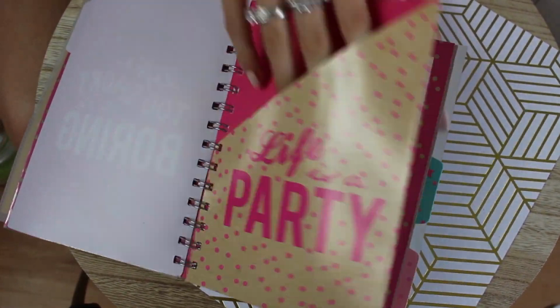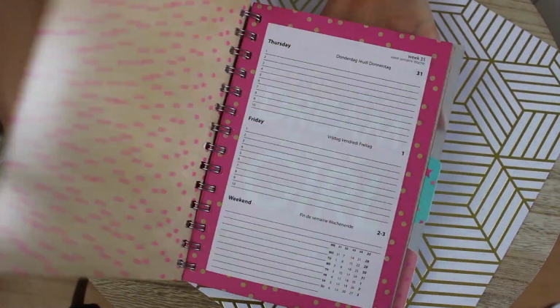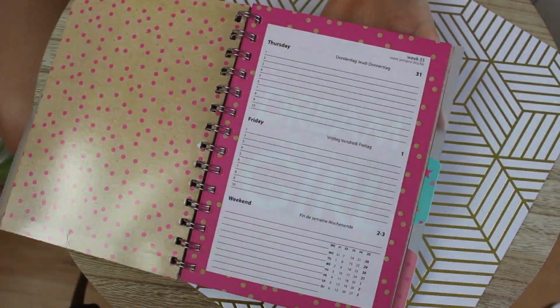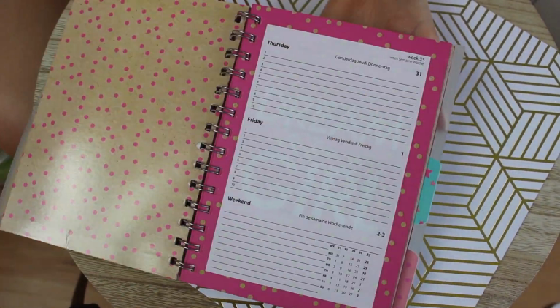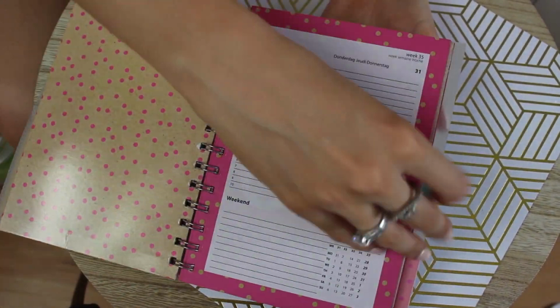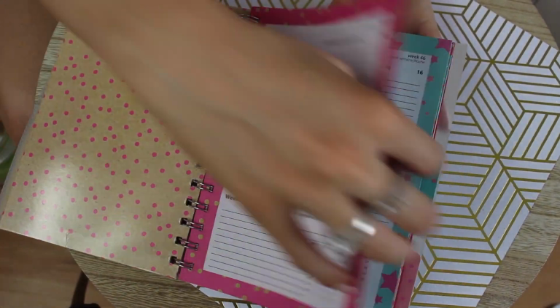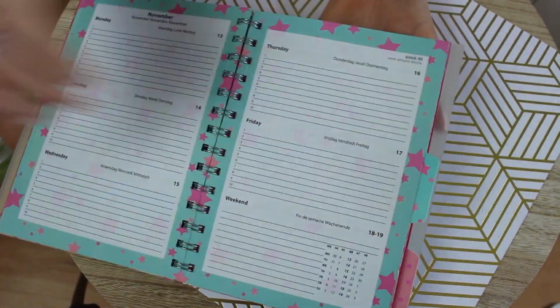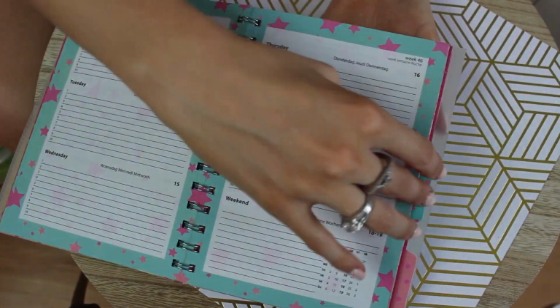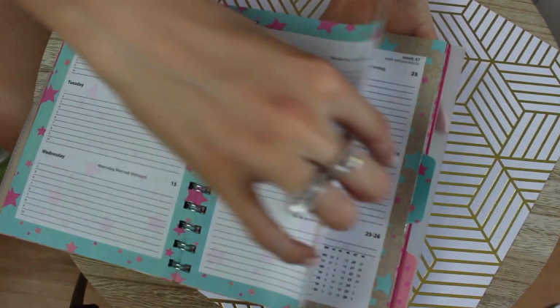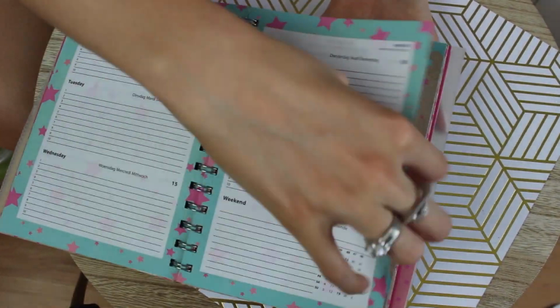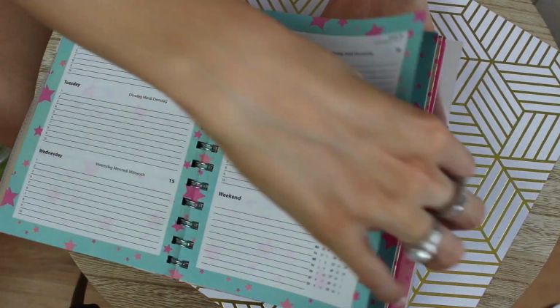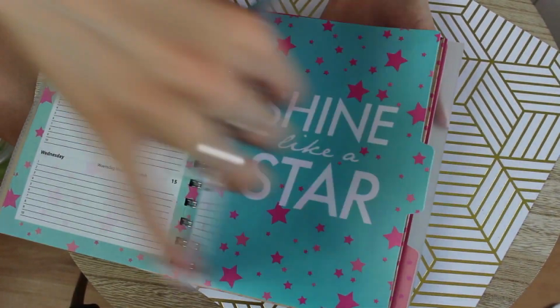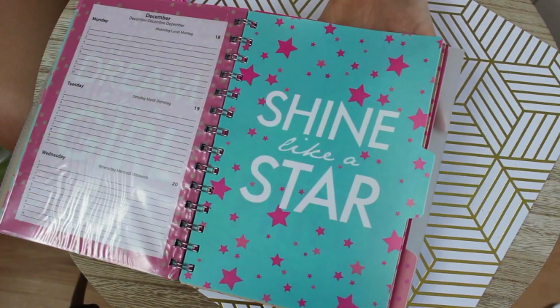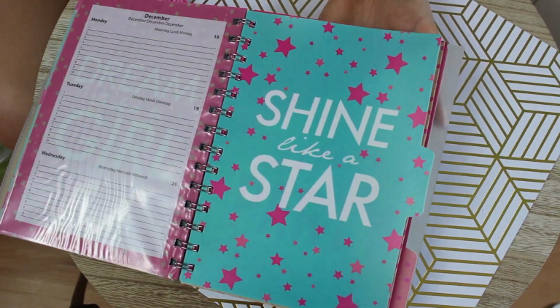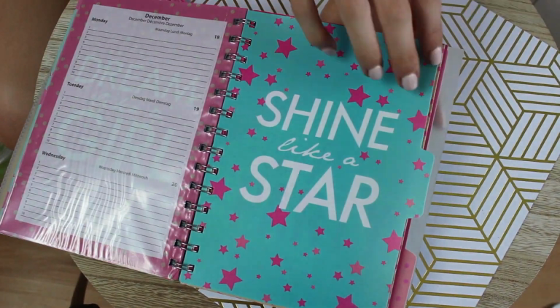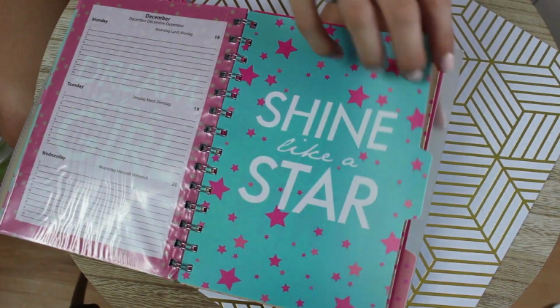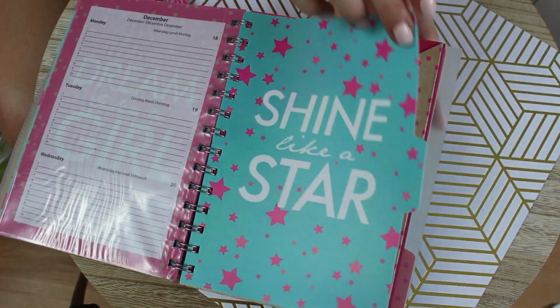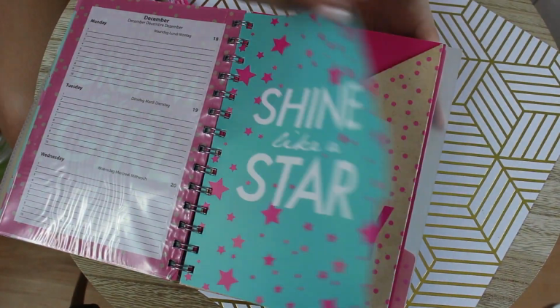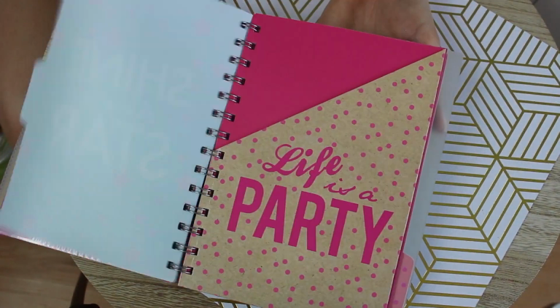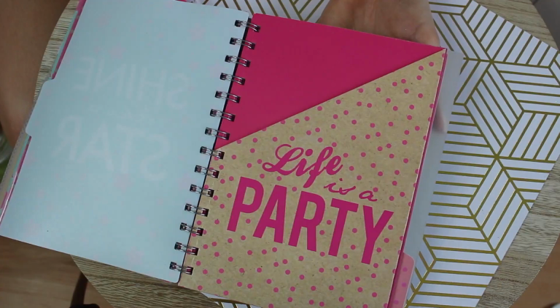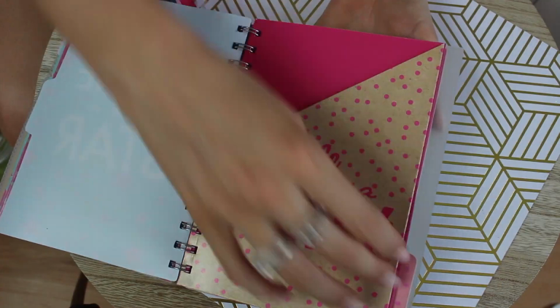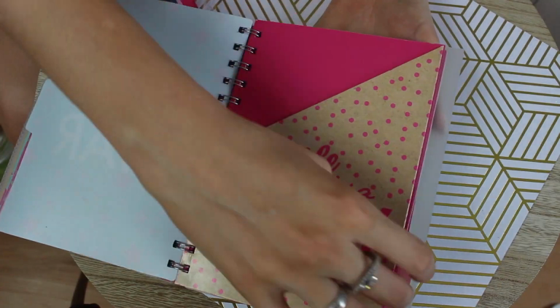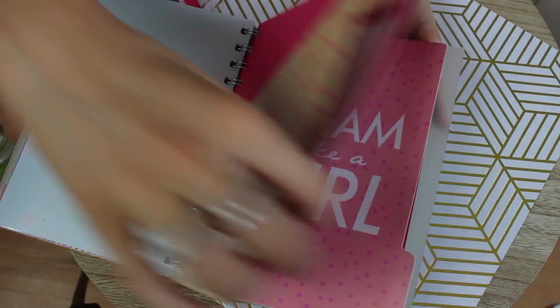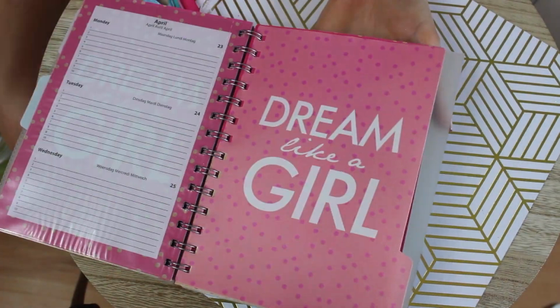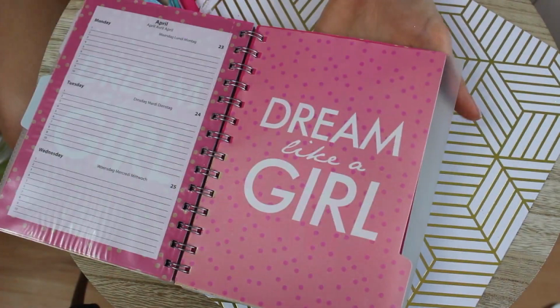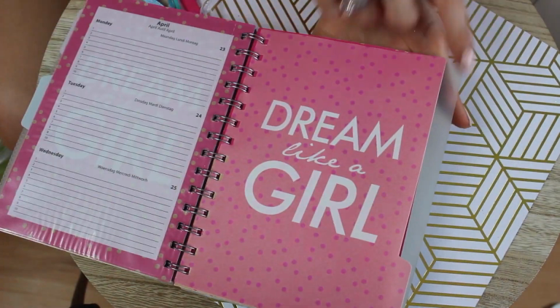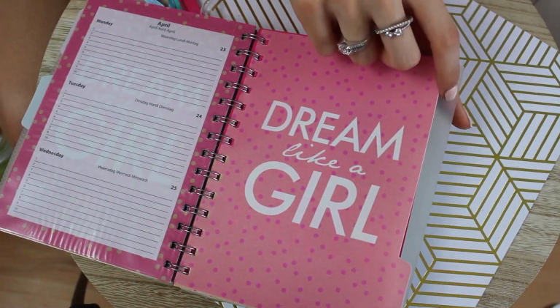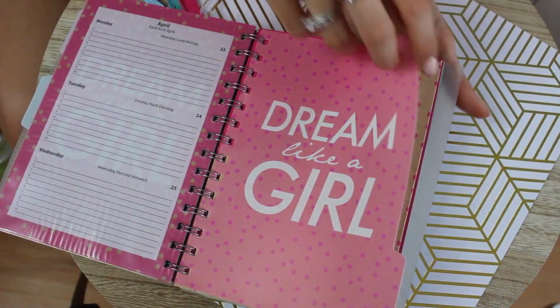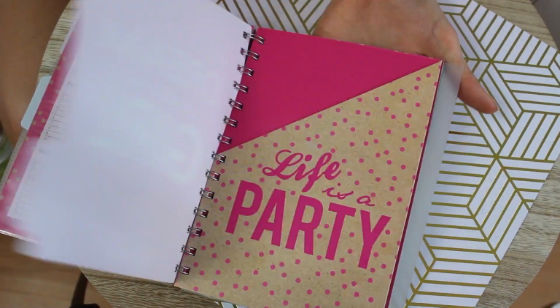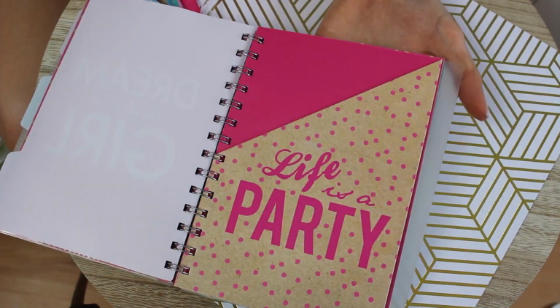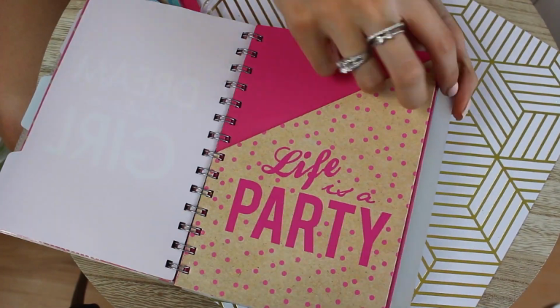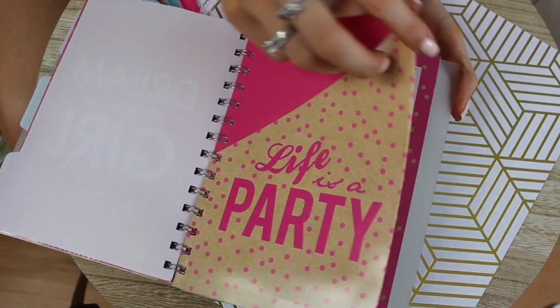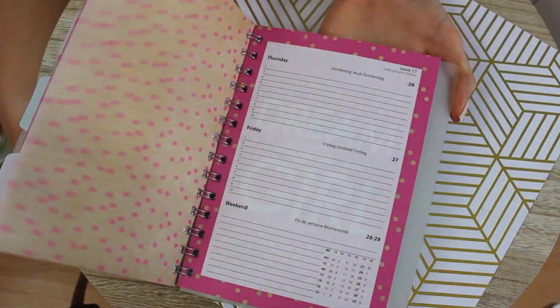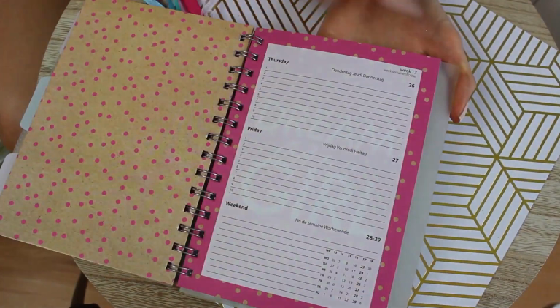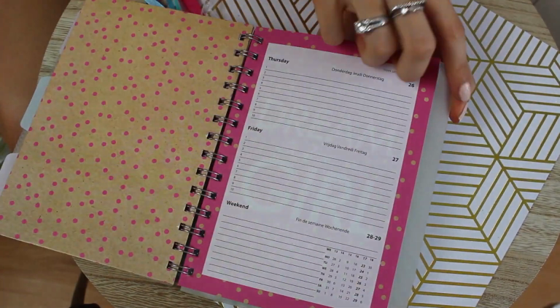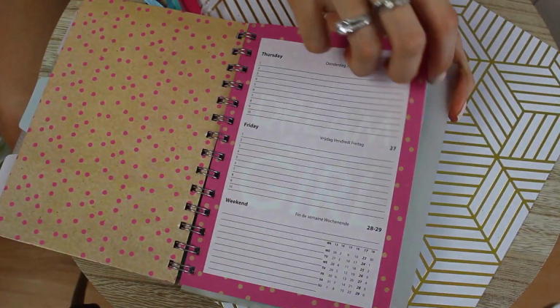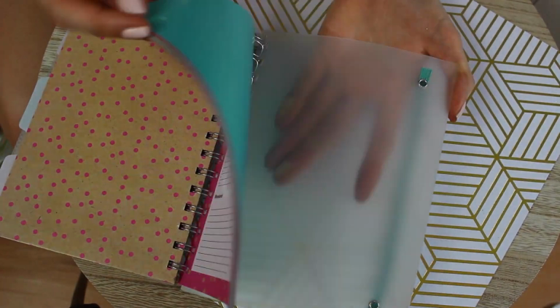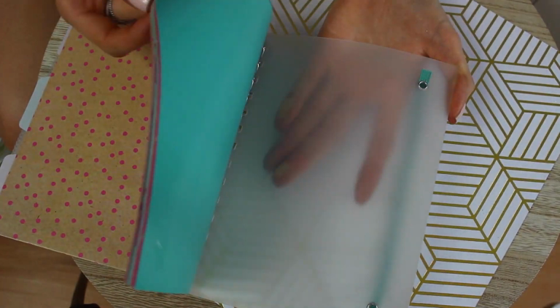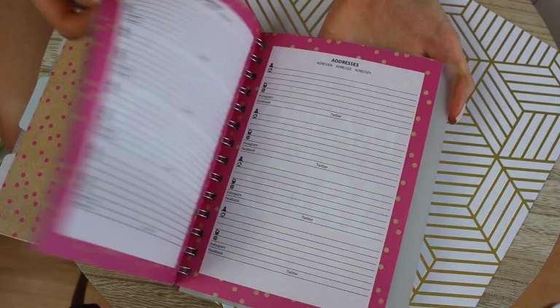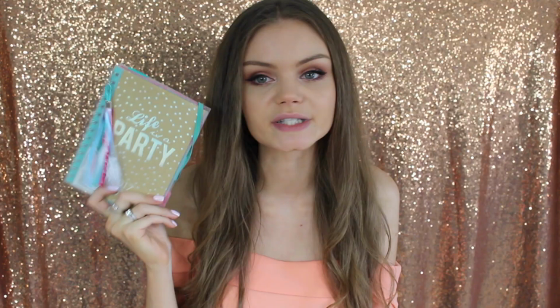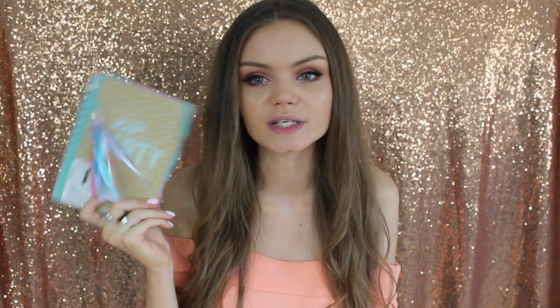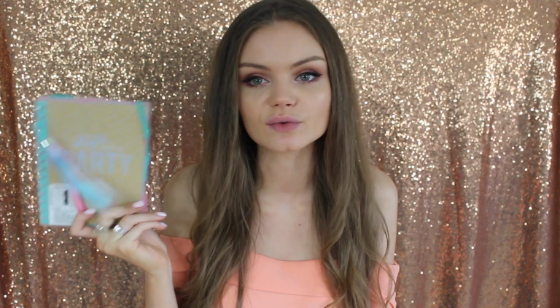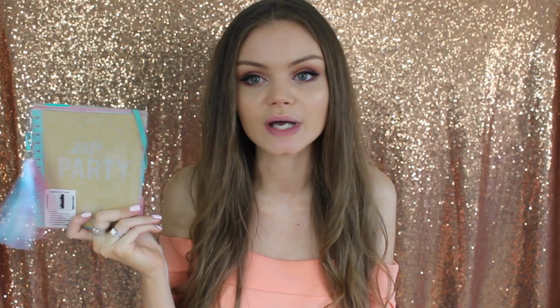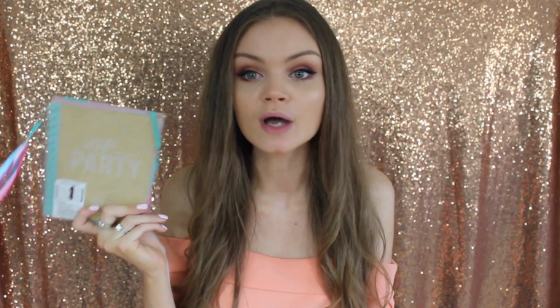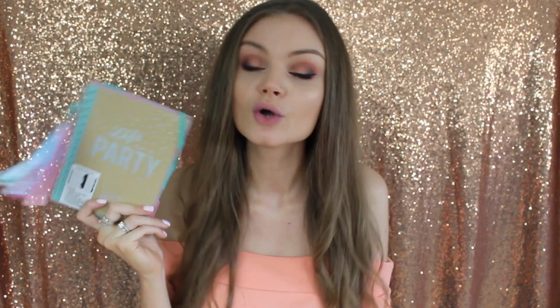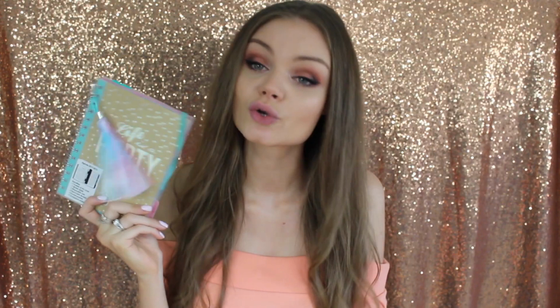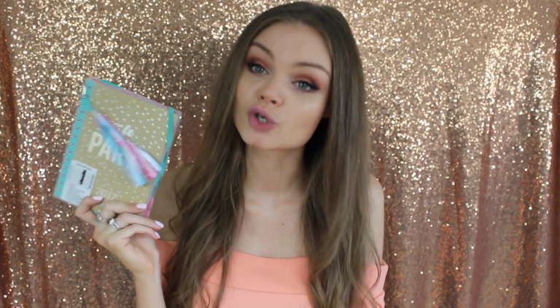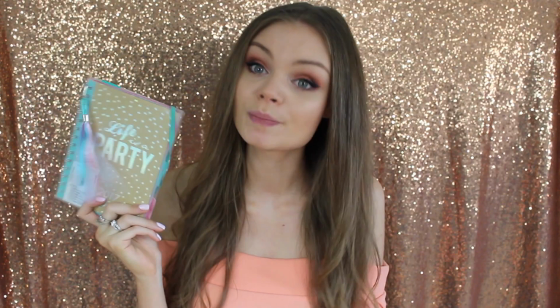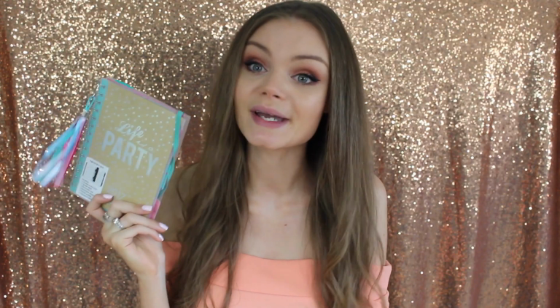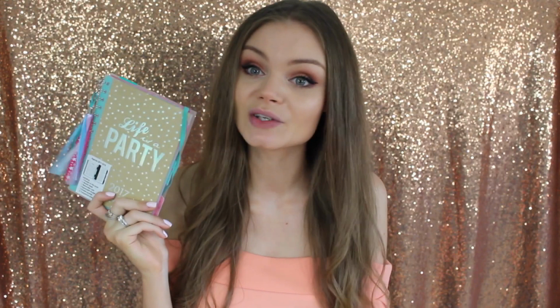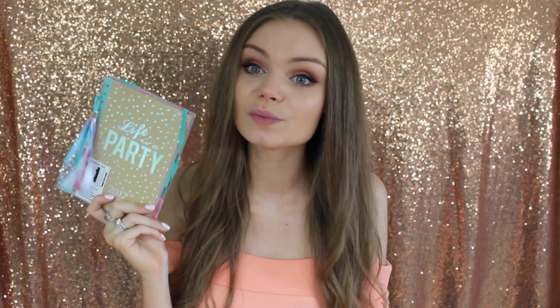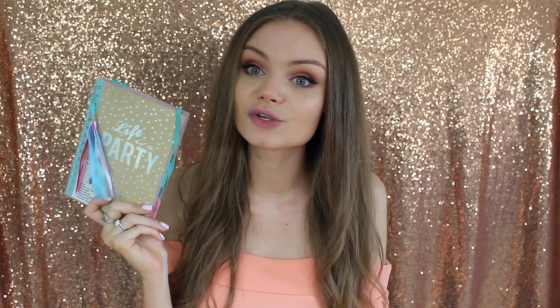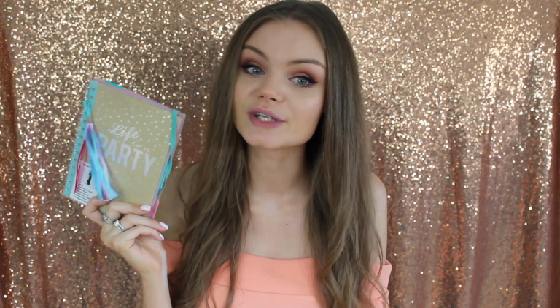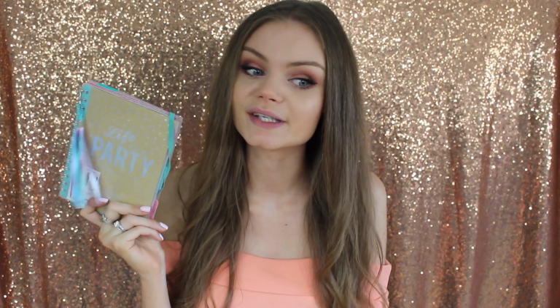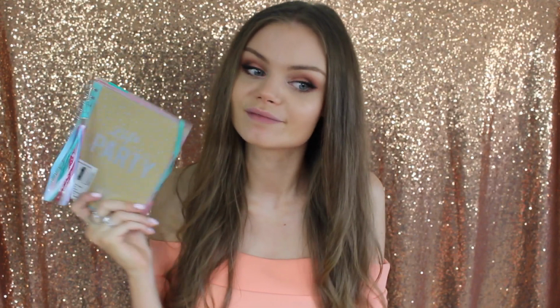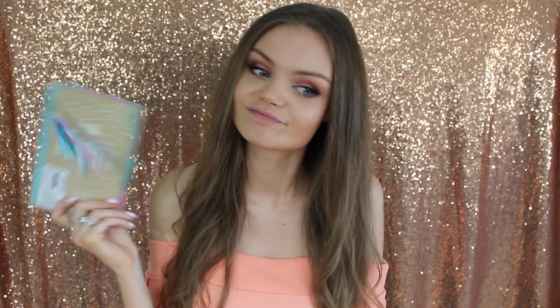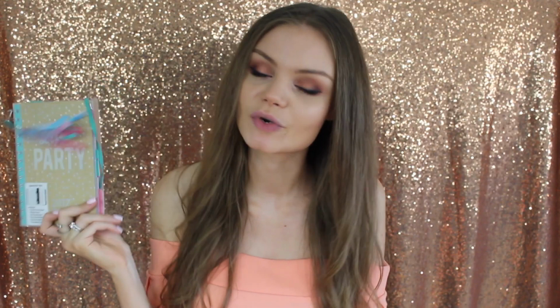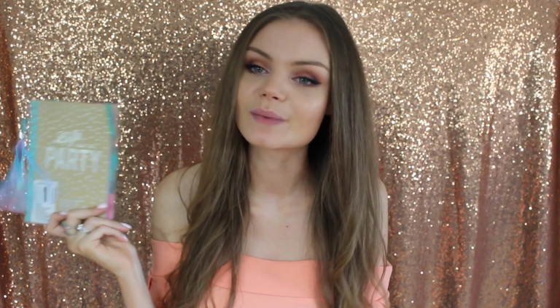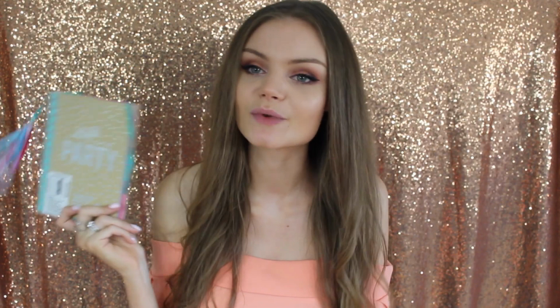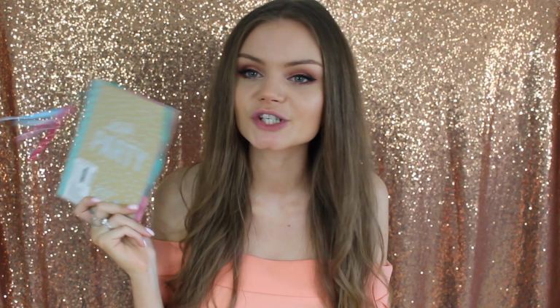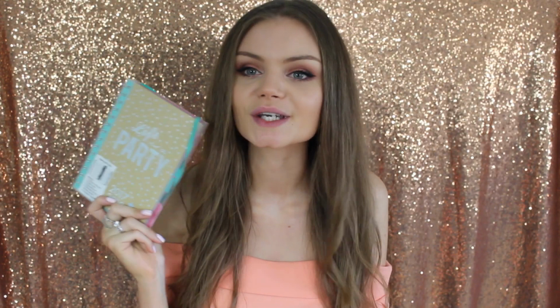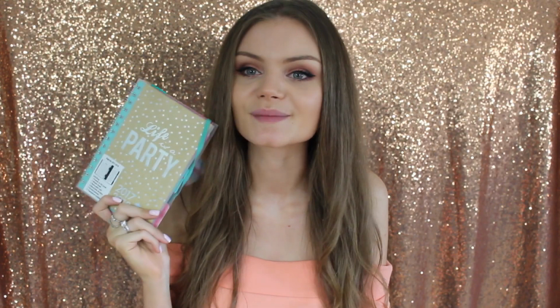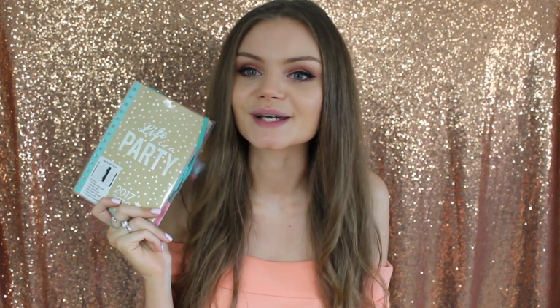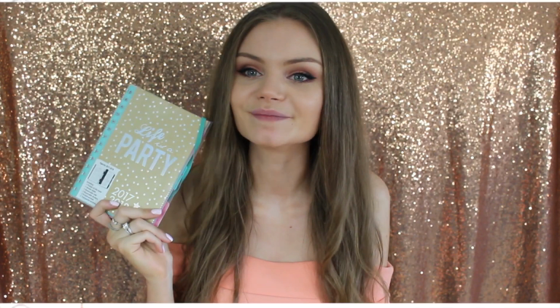2€ ! Alors que des fois on achète ça bien plus cher. Moi je me souviens d'avoir mis des quinzaines d'euros dans des agendas que je perdais au milieu d'année.